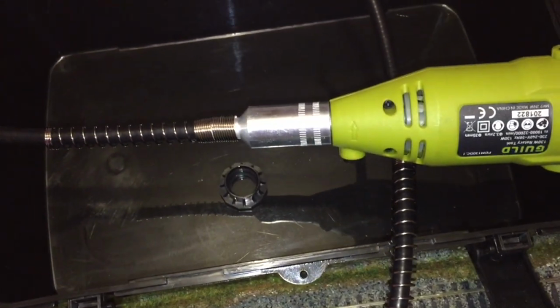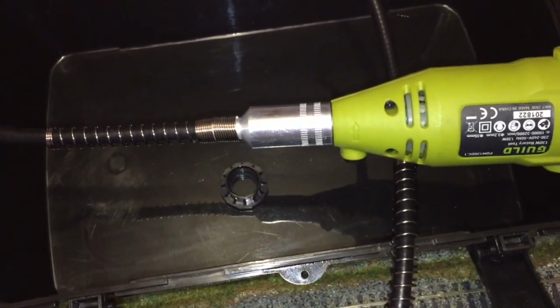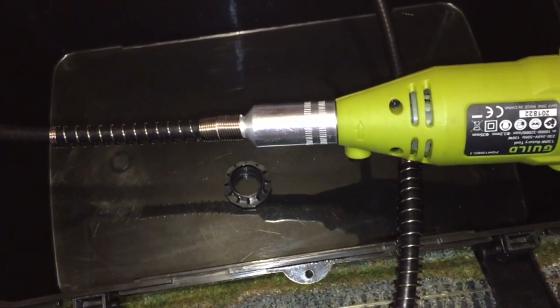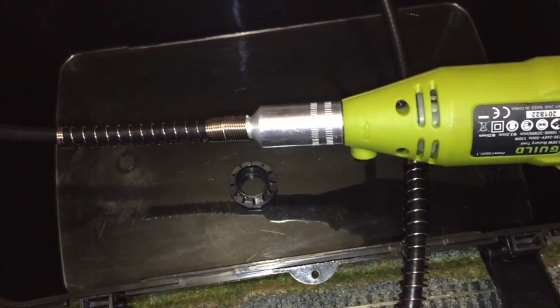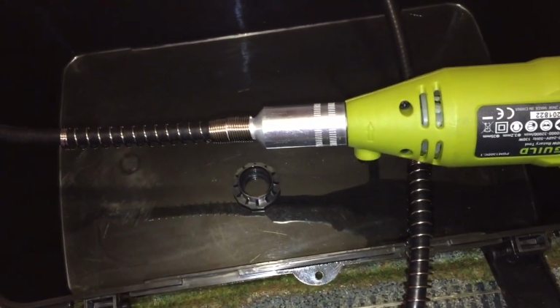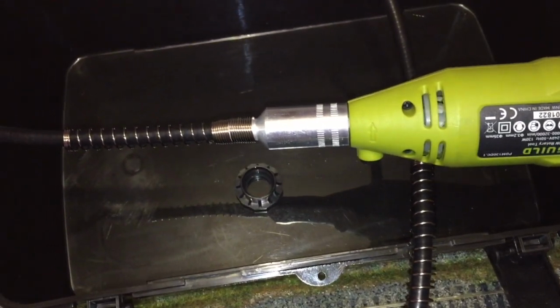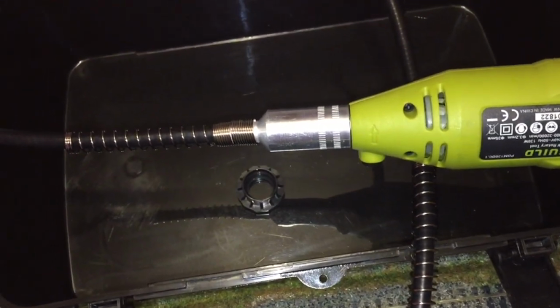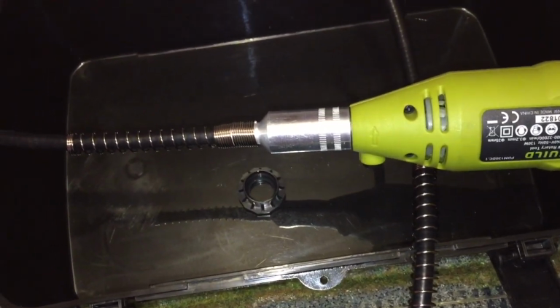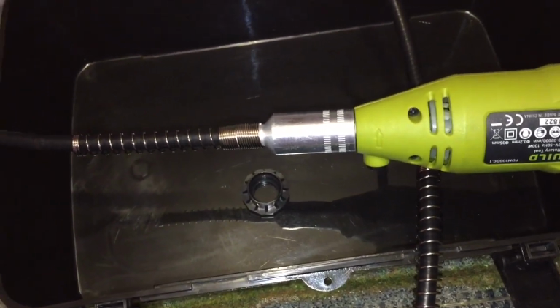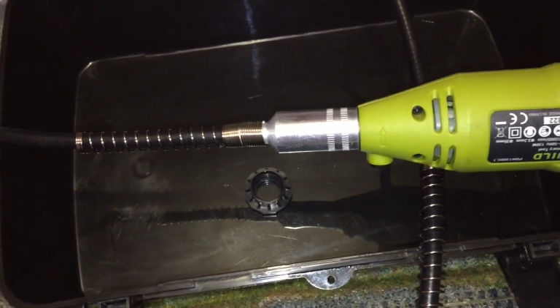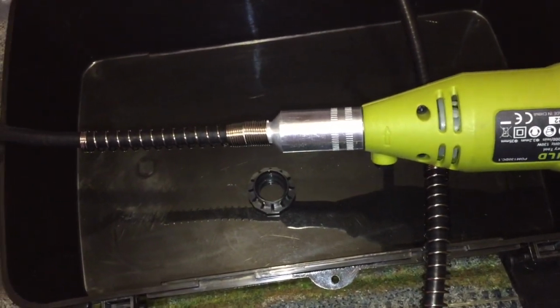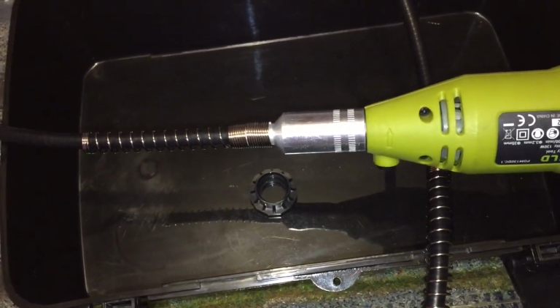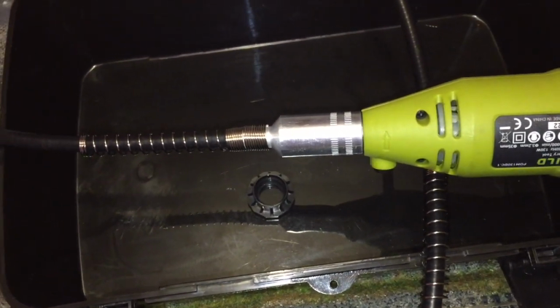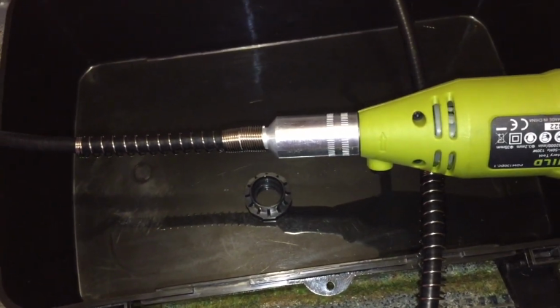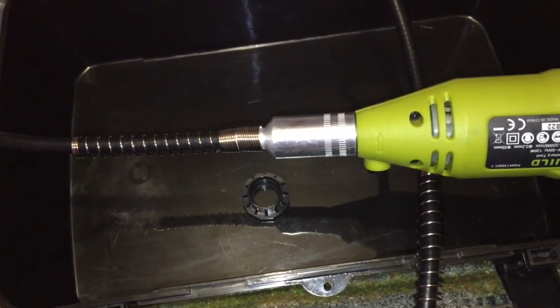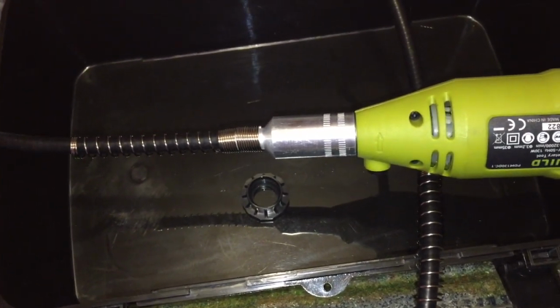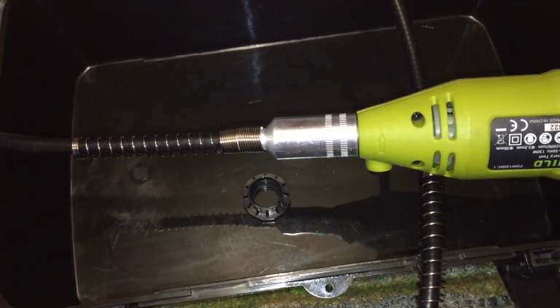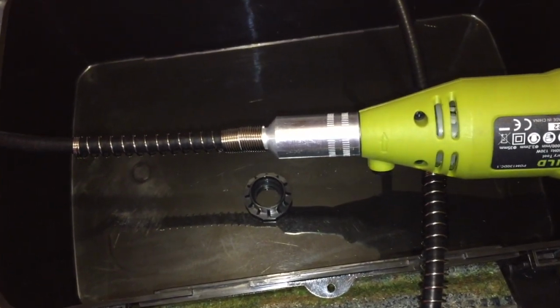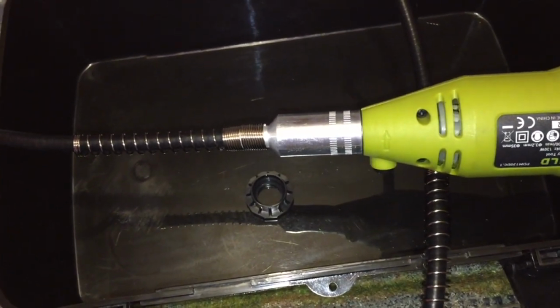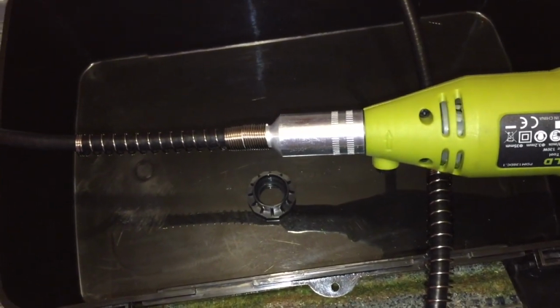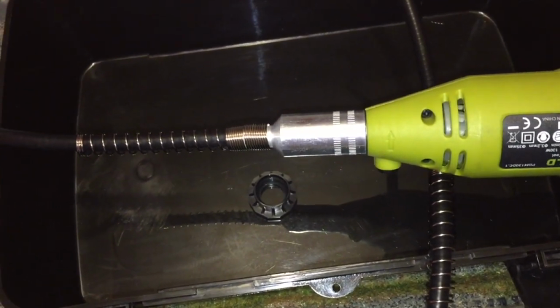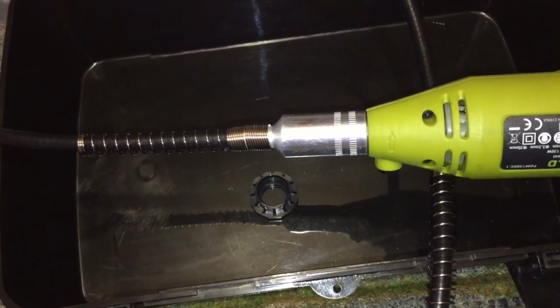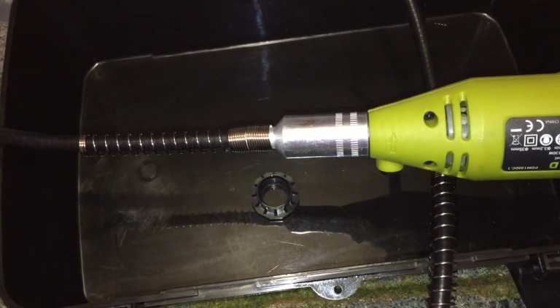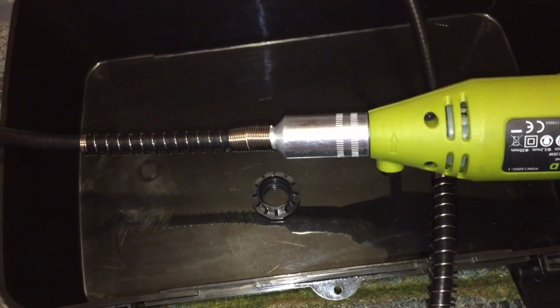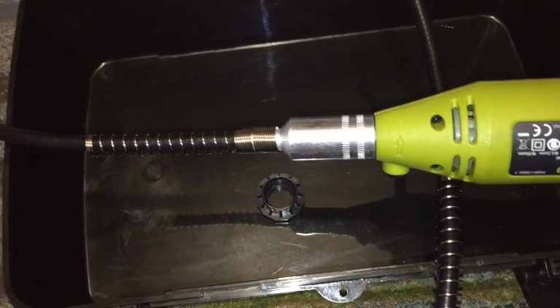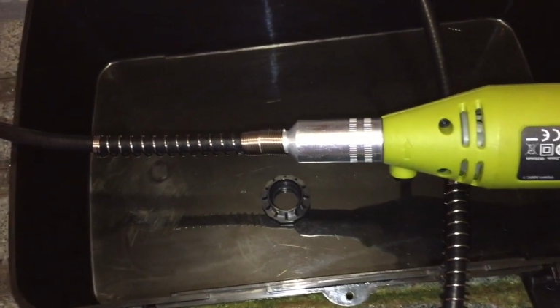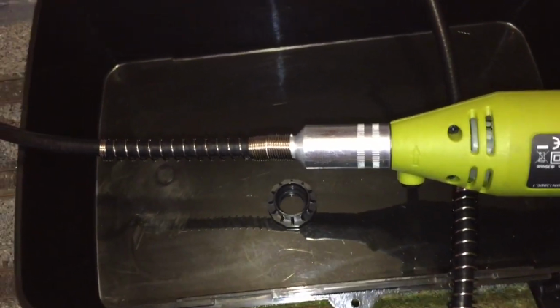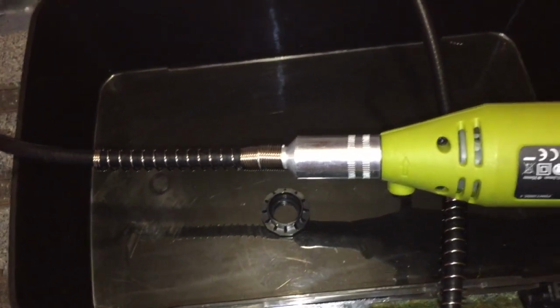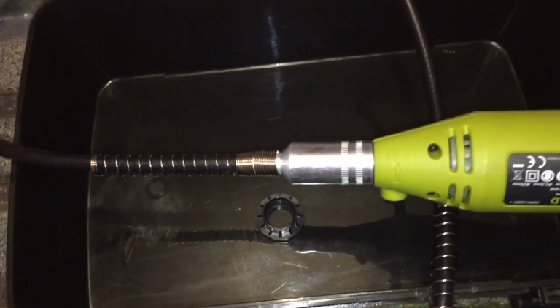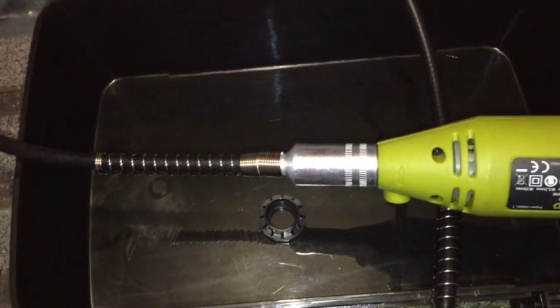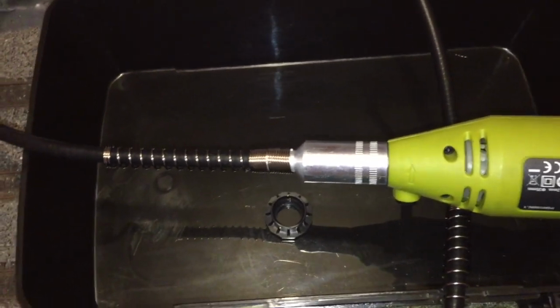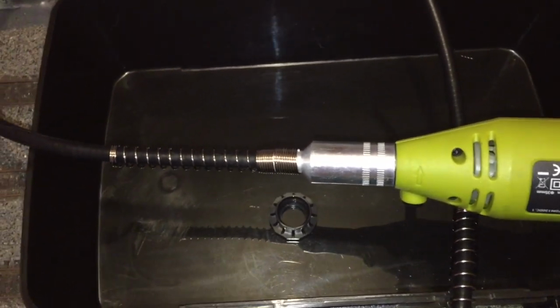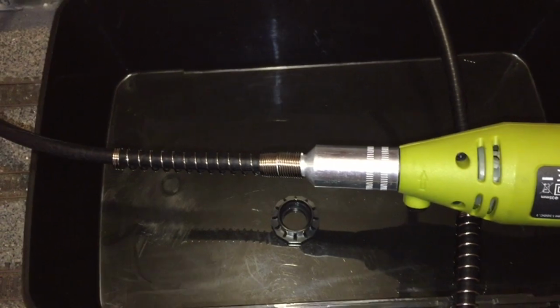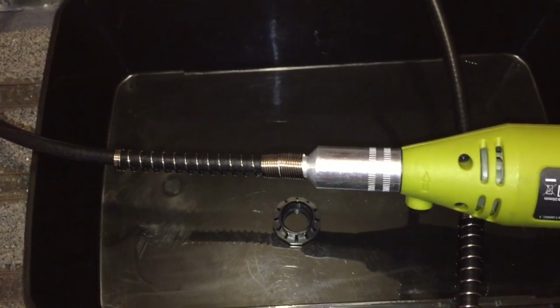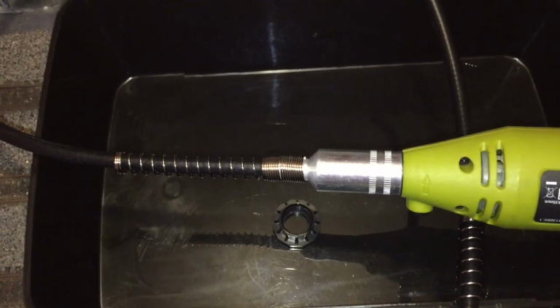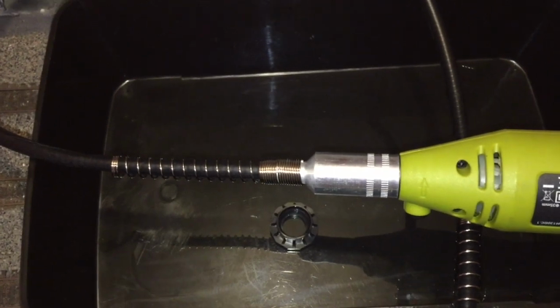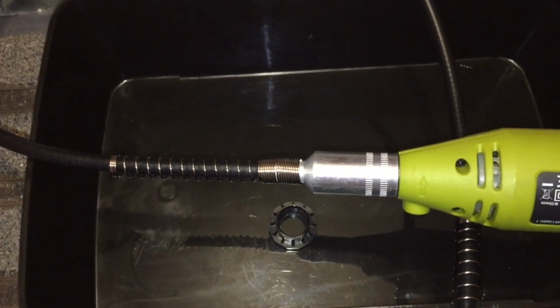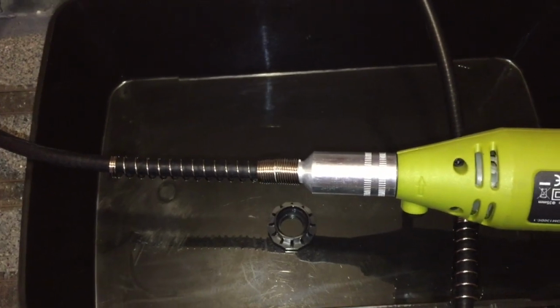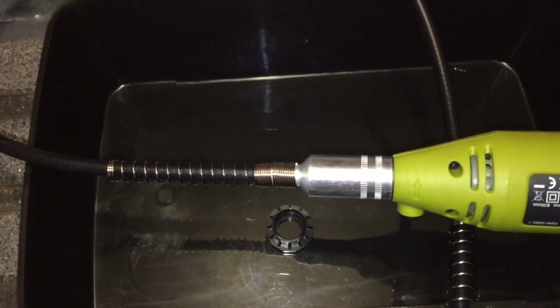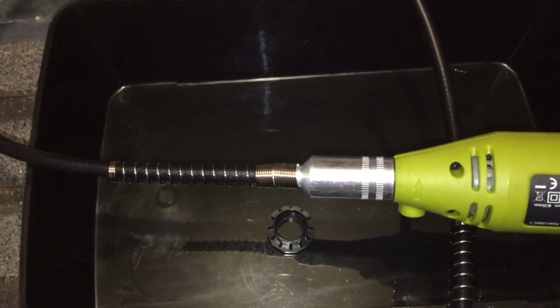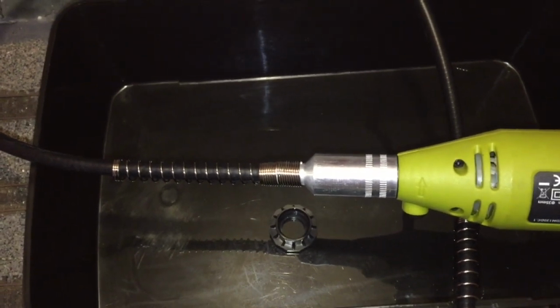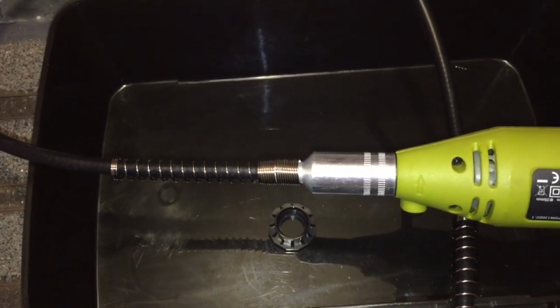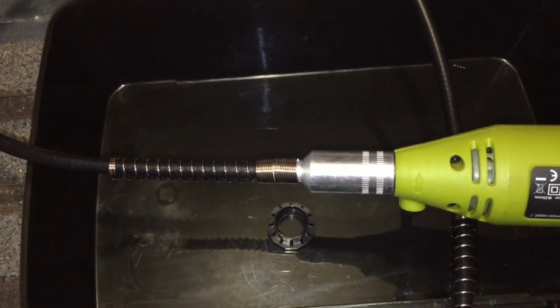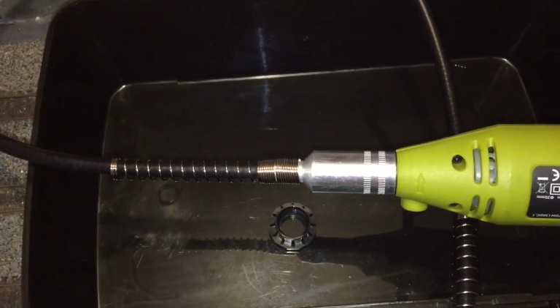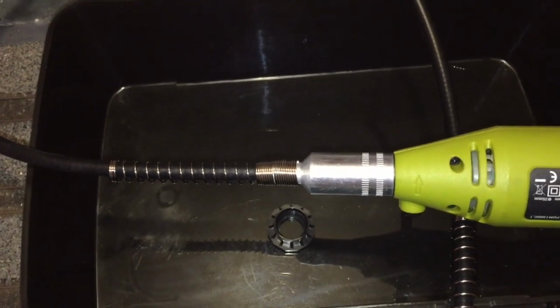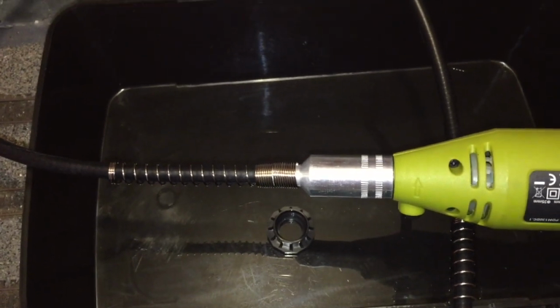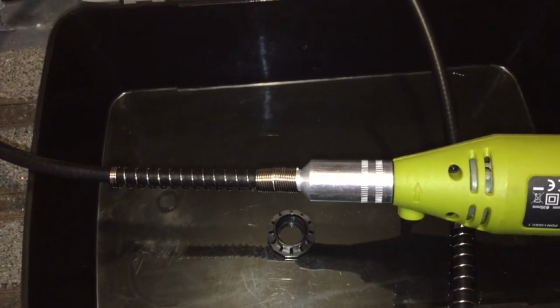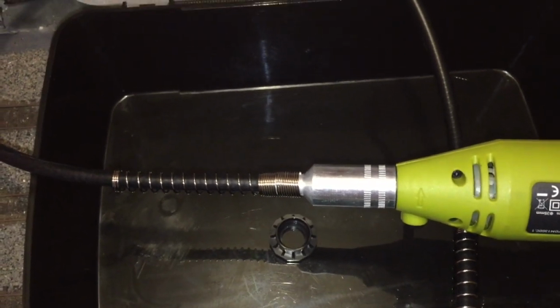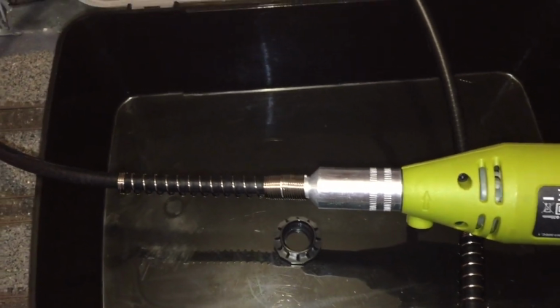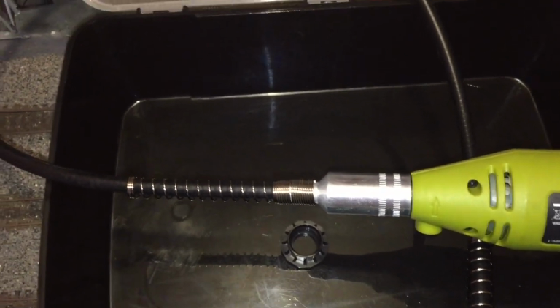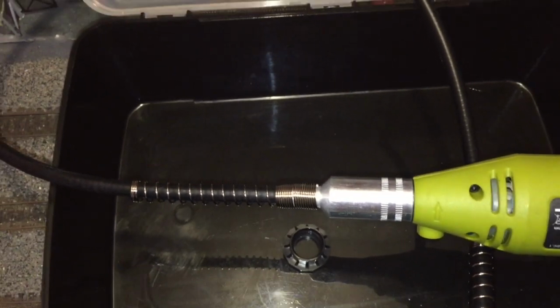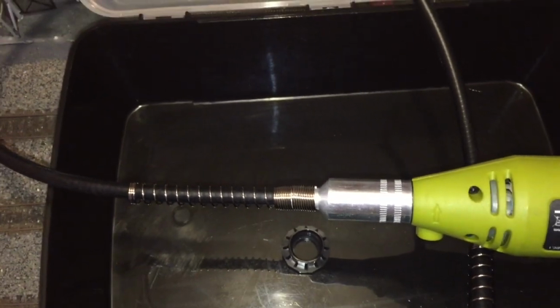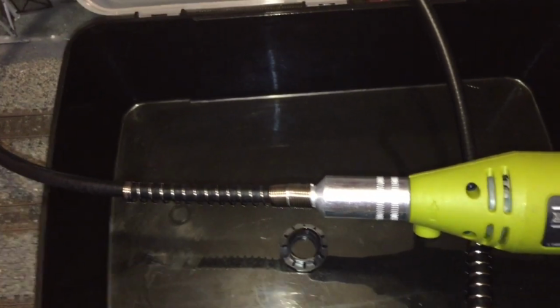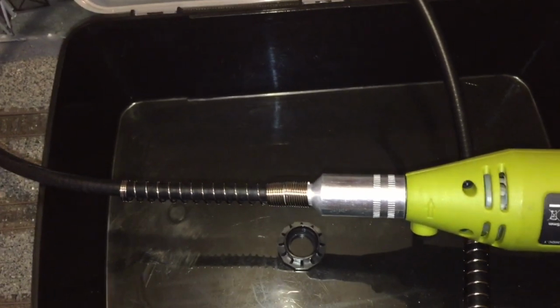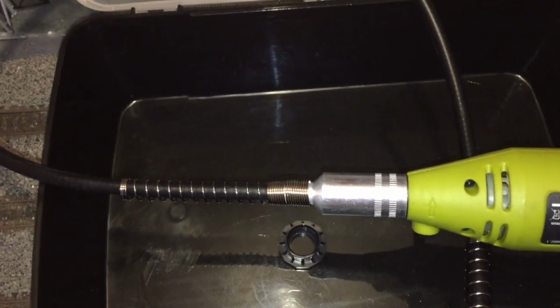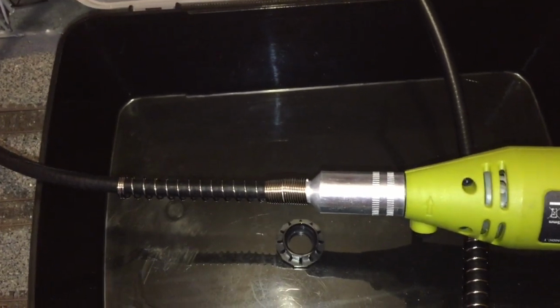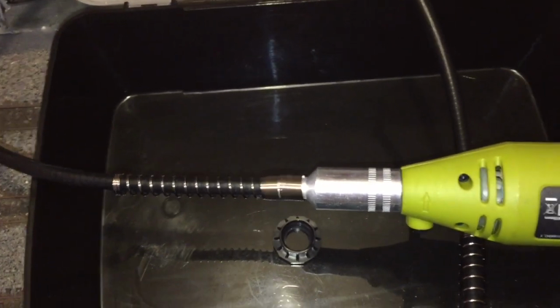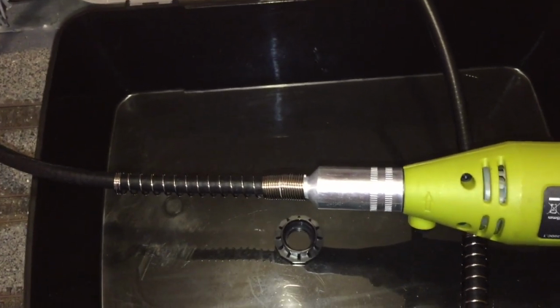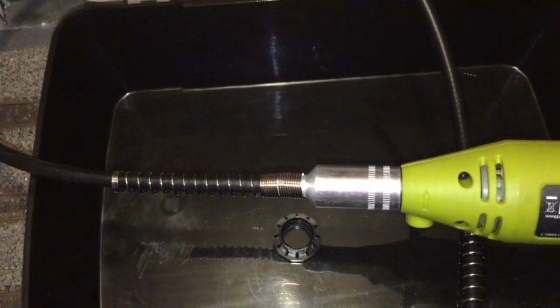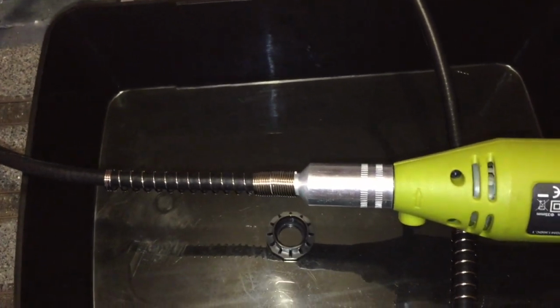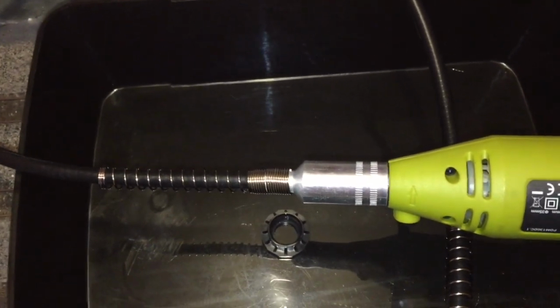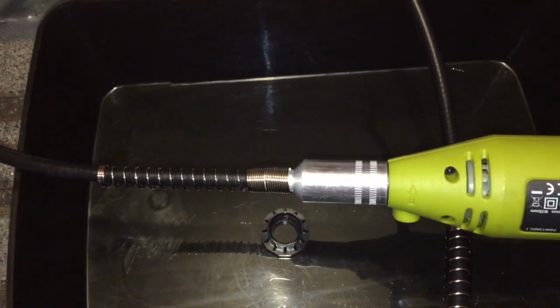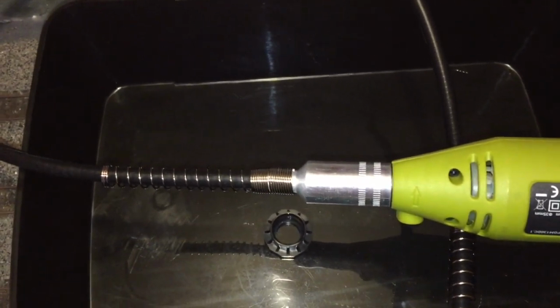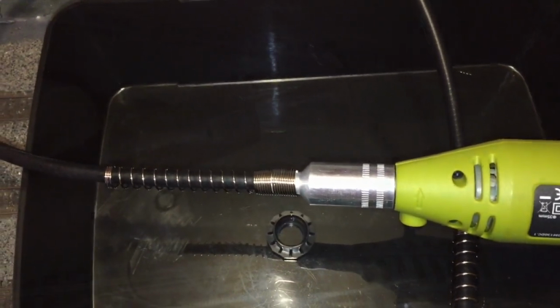I'm going to get one of the cutting wheels set up on this and we'll start cutting into the track and see how it goes.